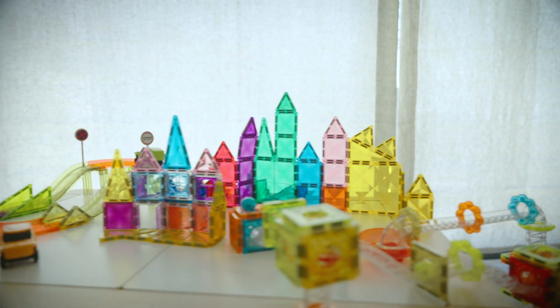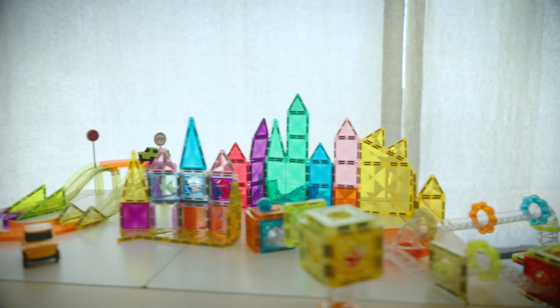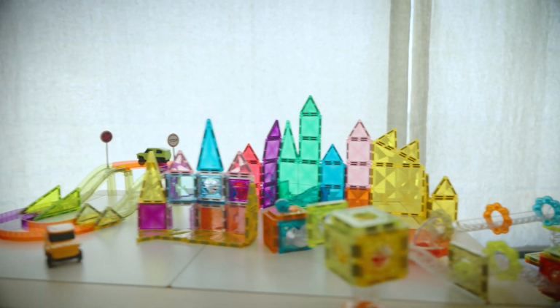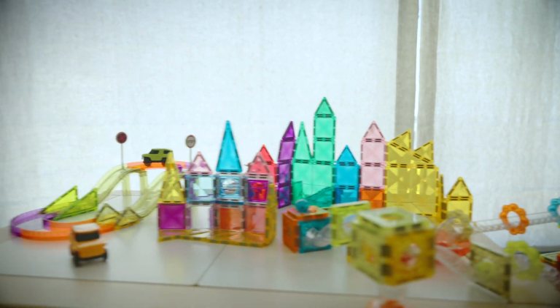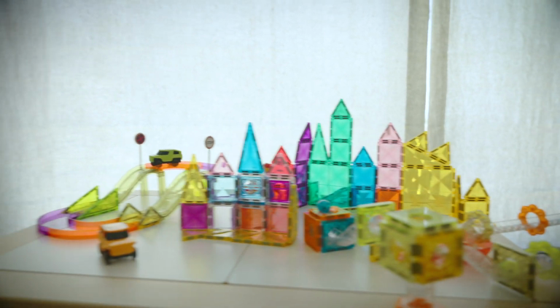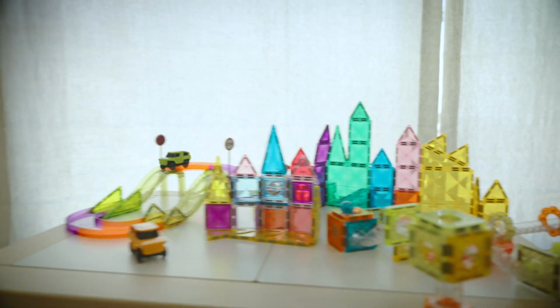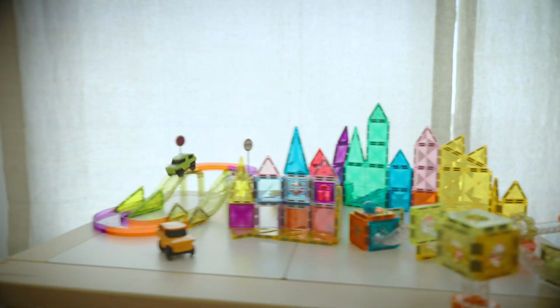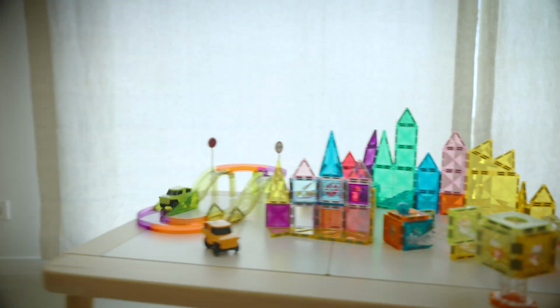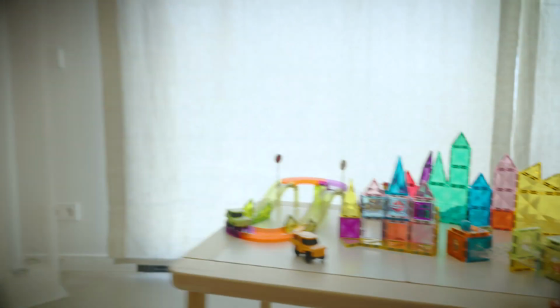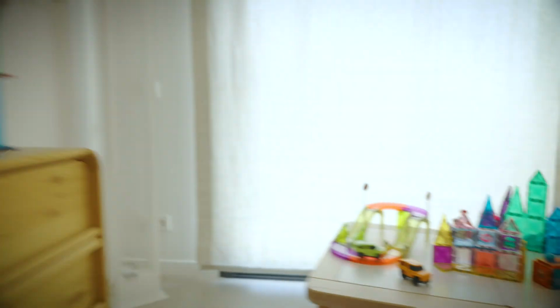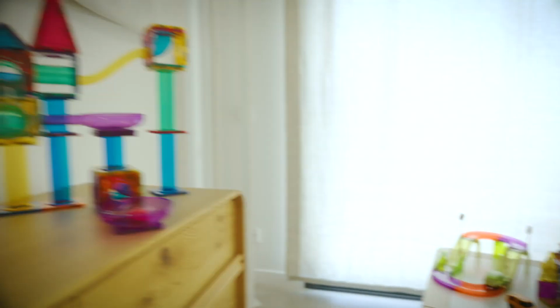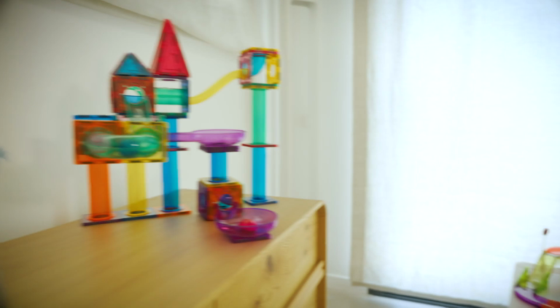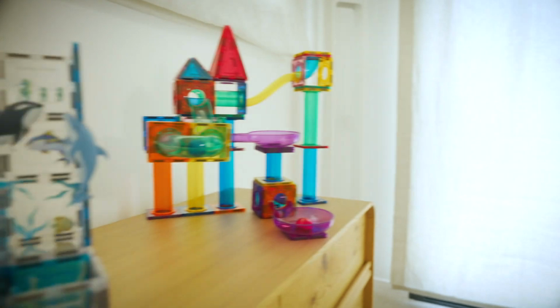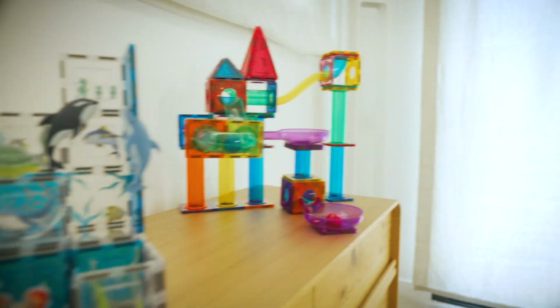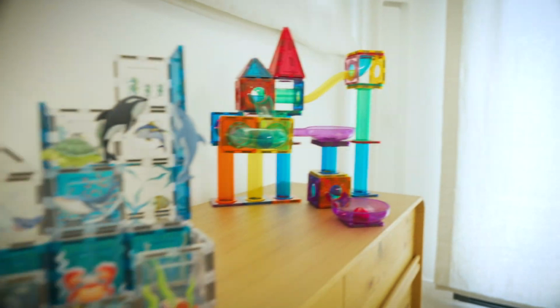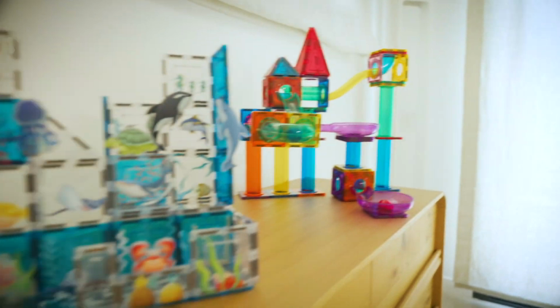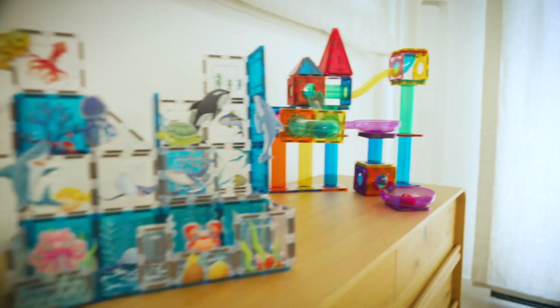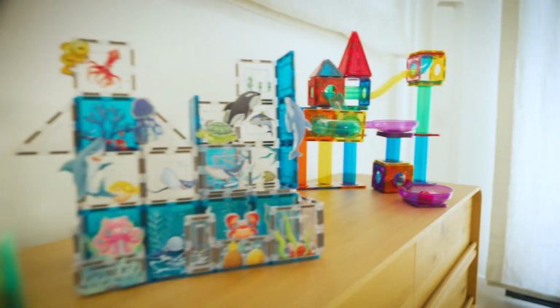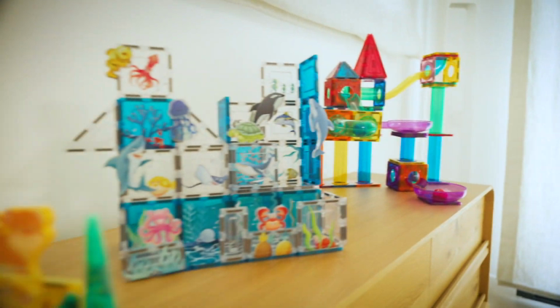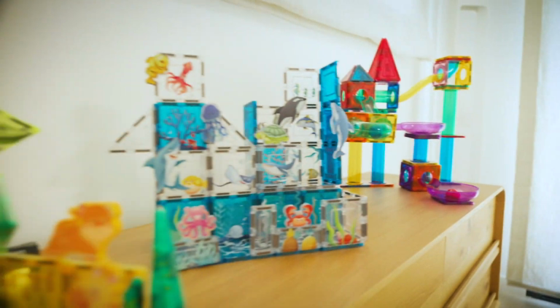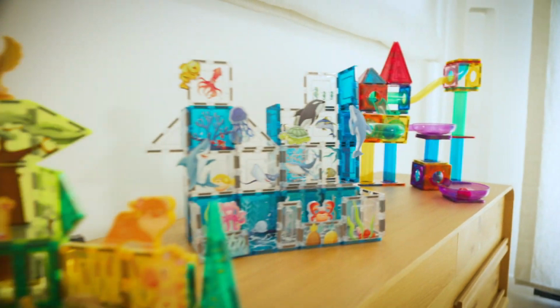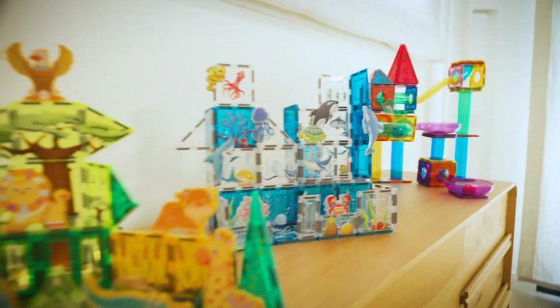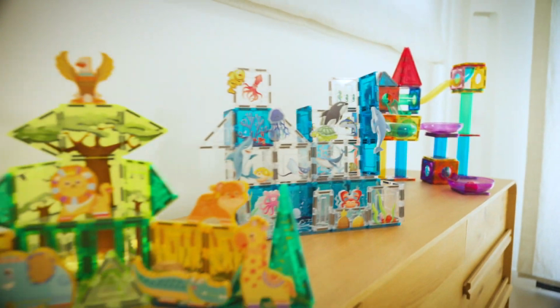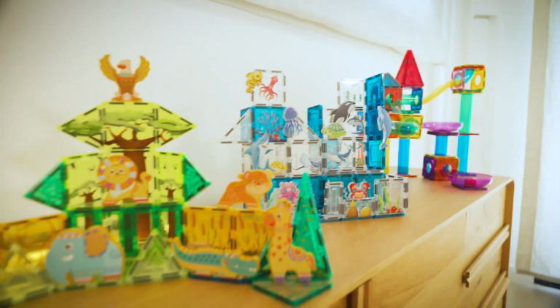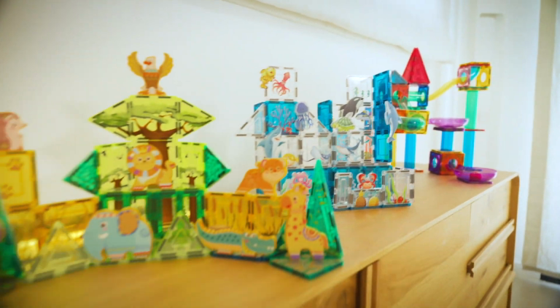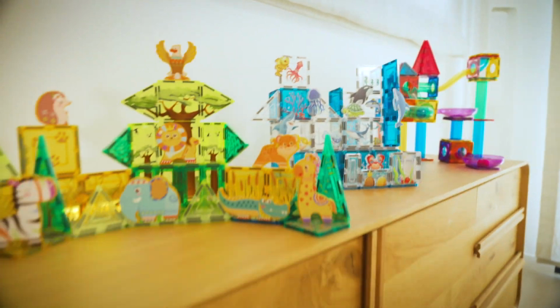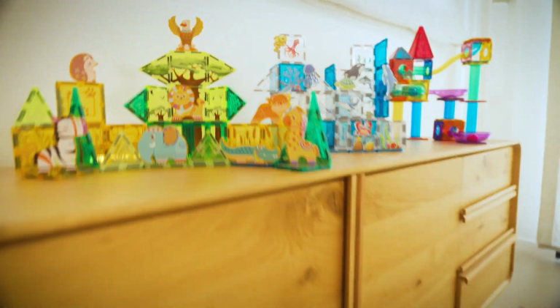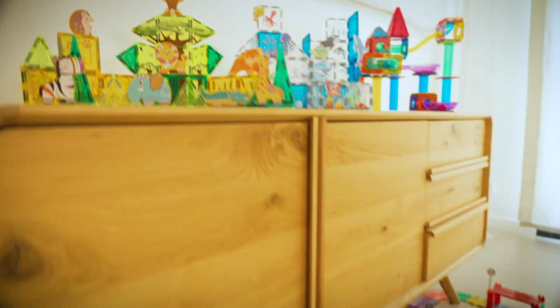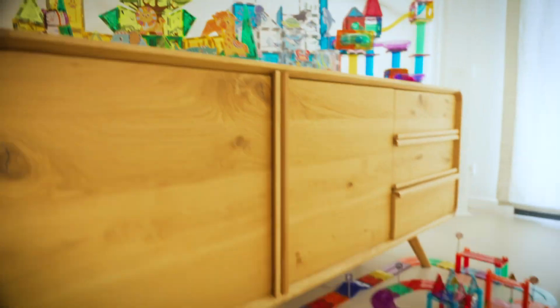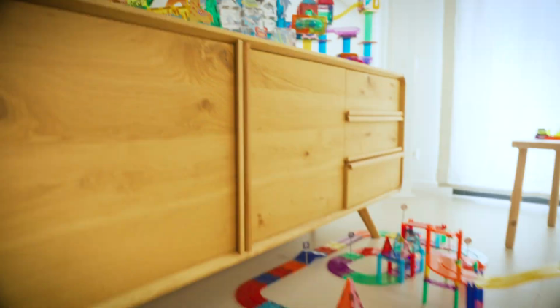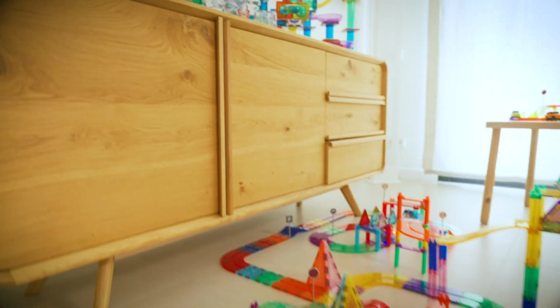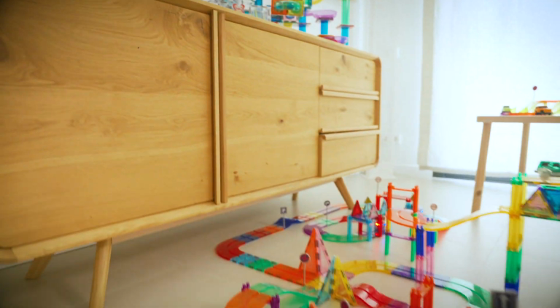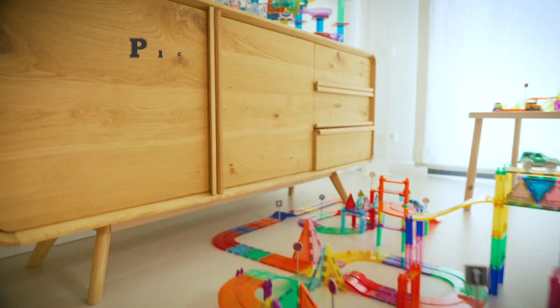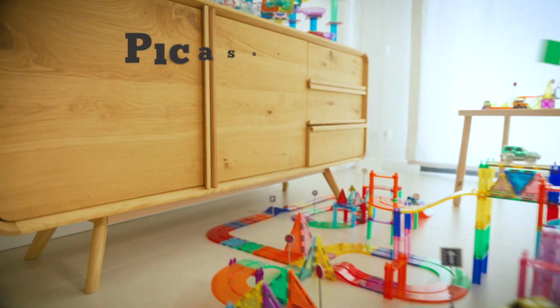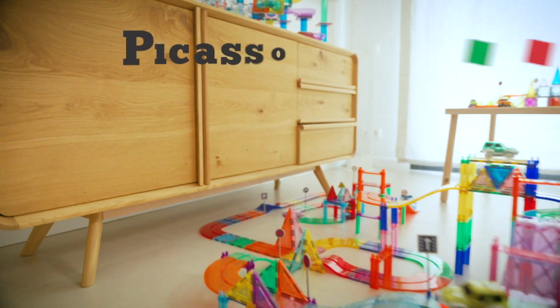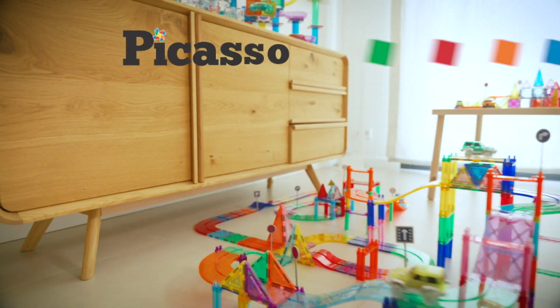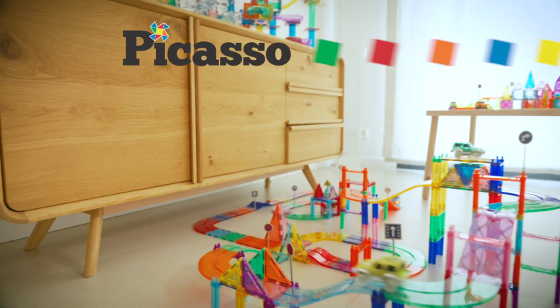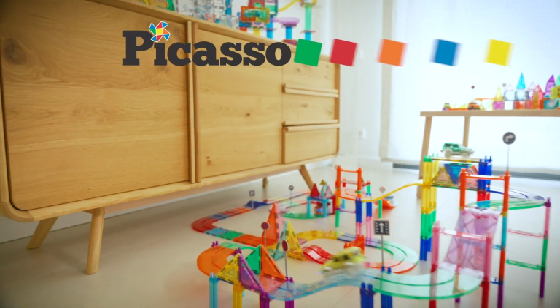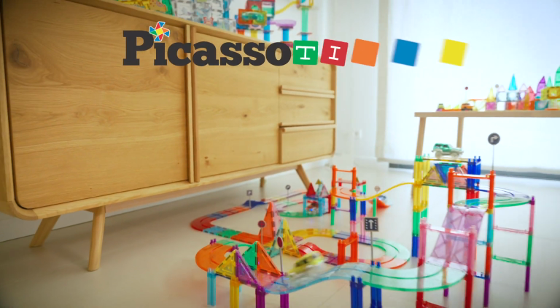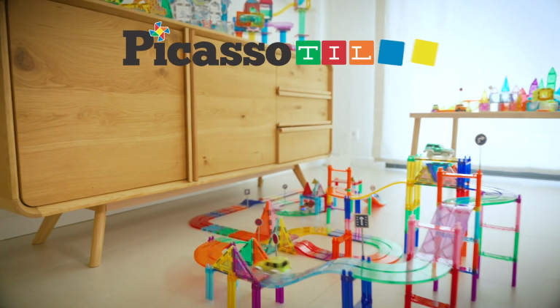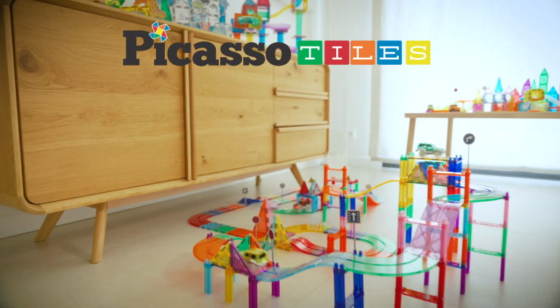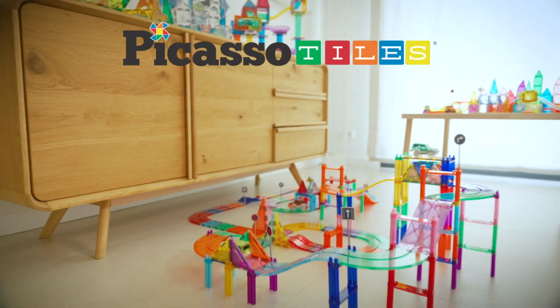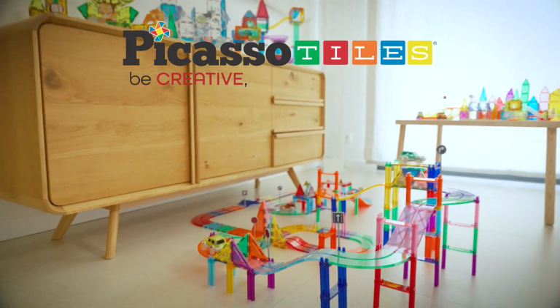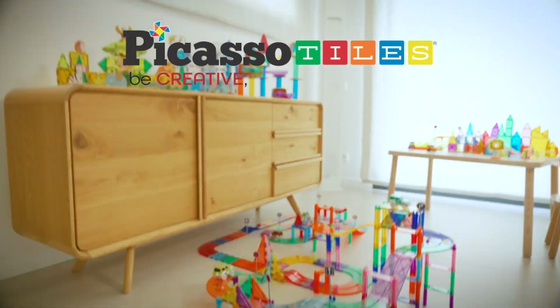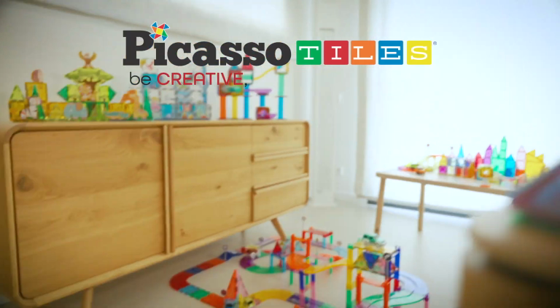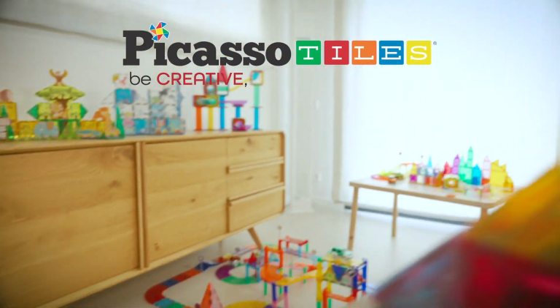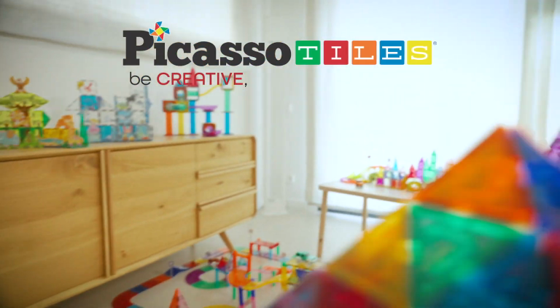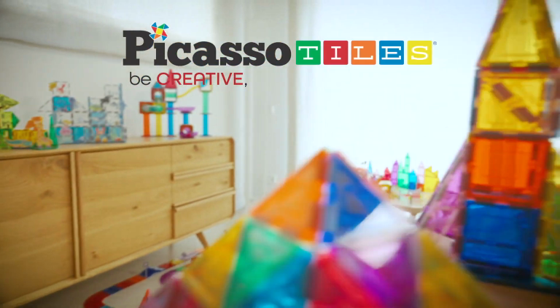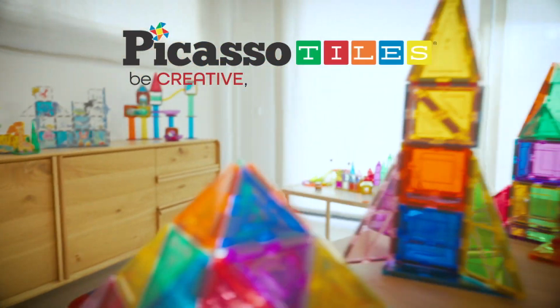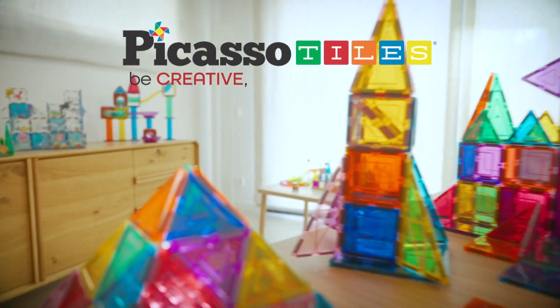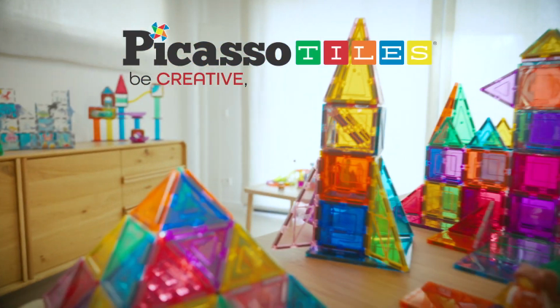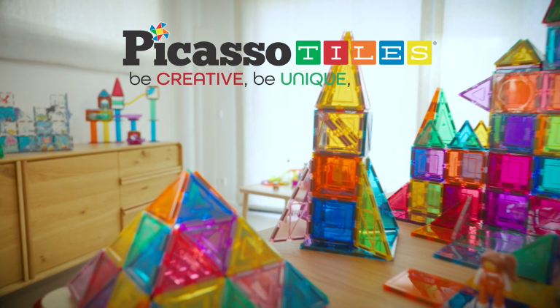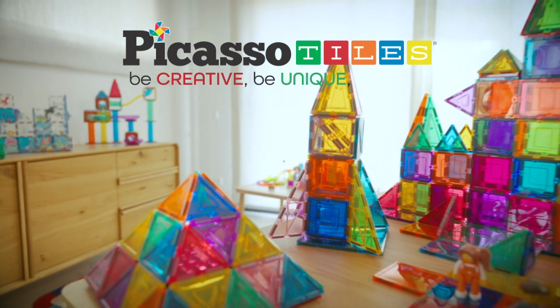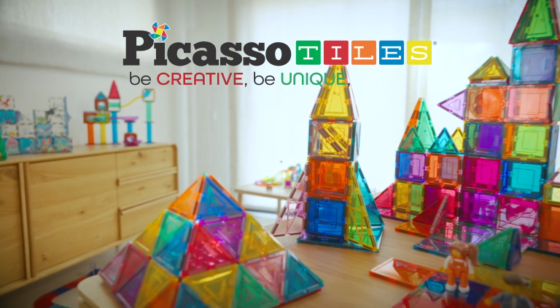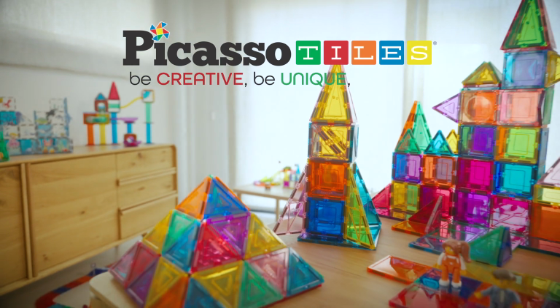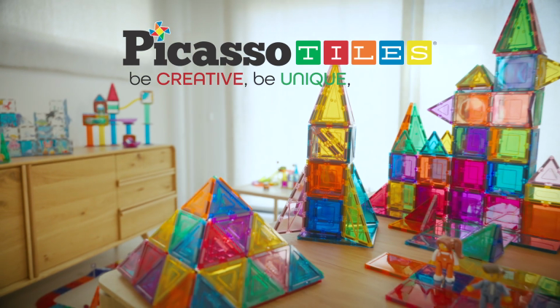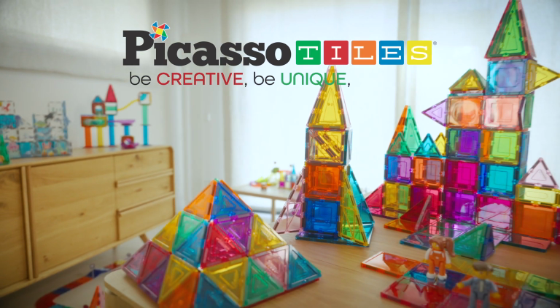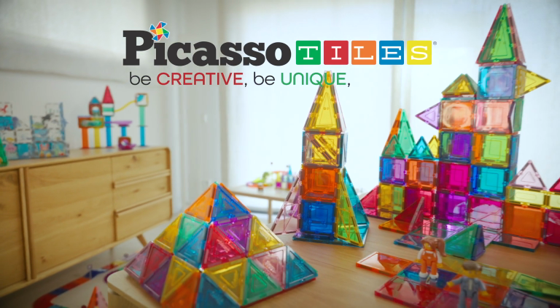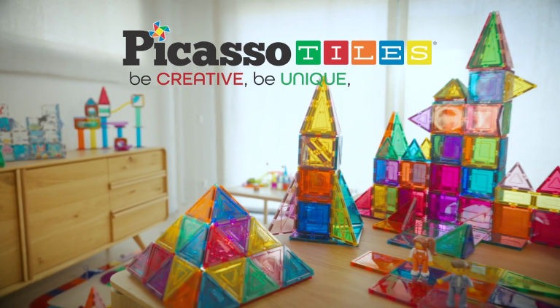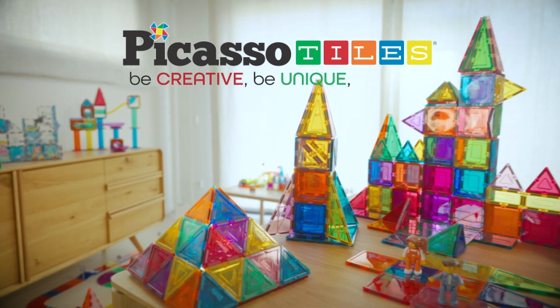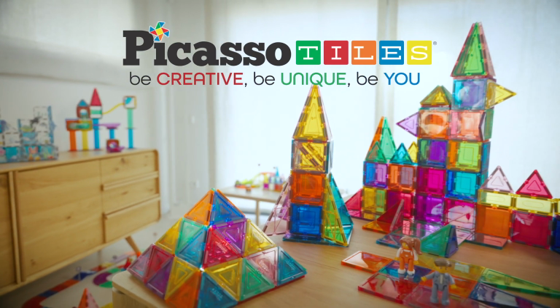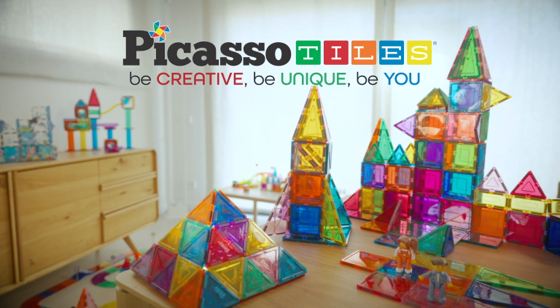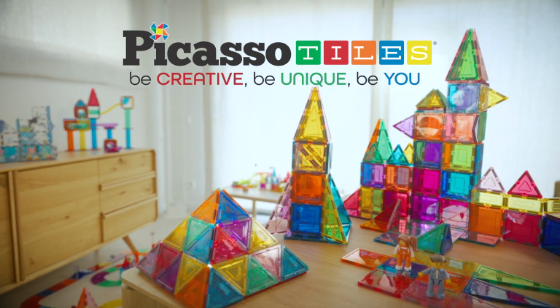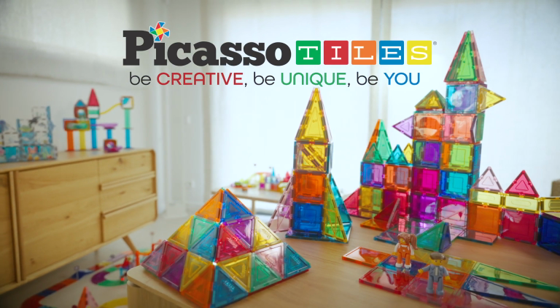Connecting, combining, building as big as you want. Picasso Tiles. Be creative. Be unique. Be you.